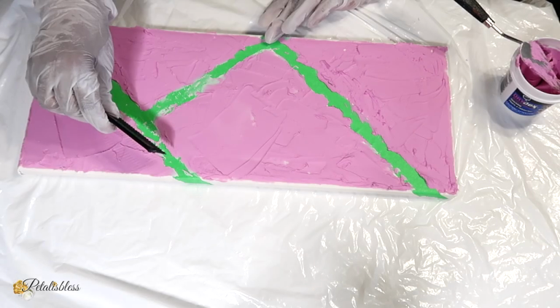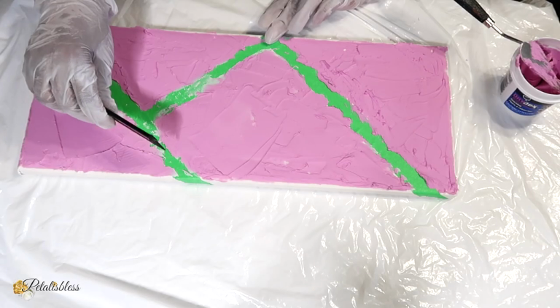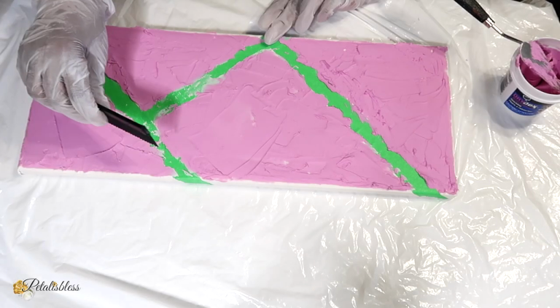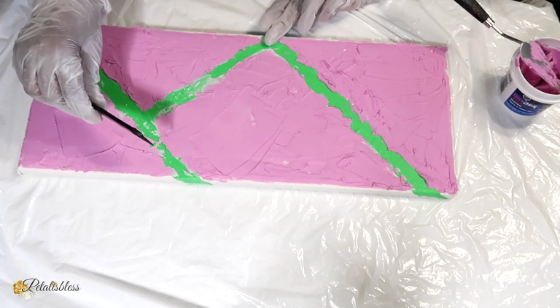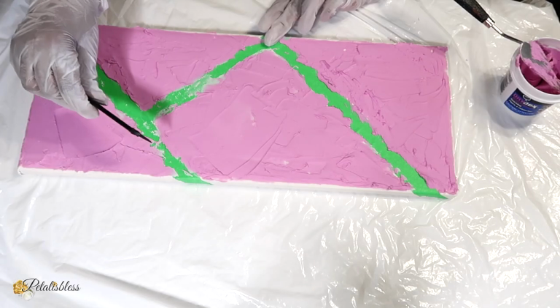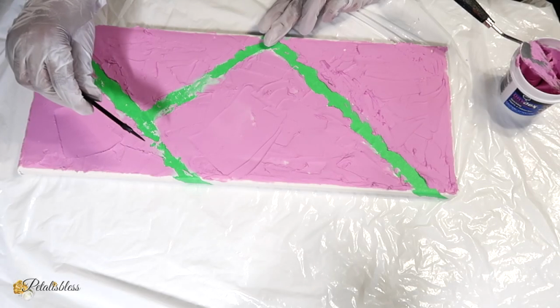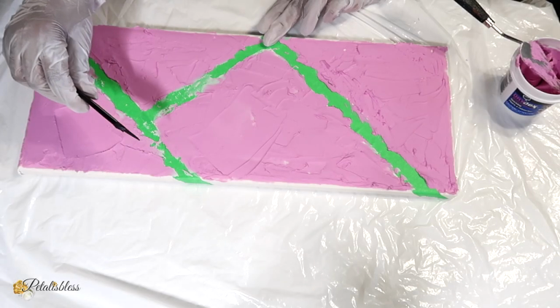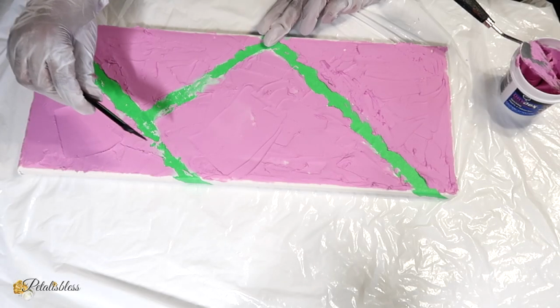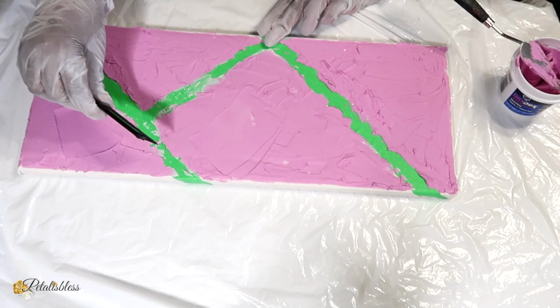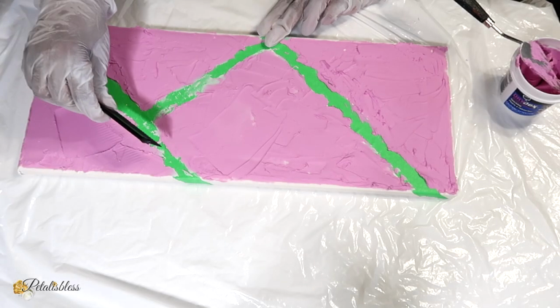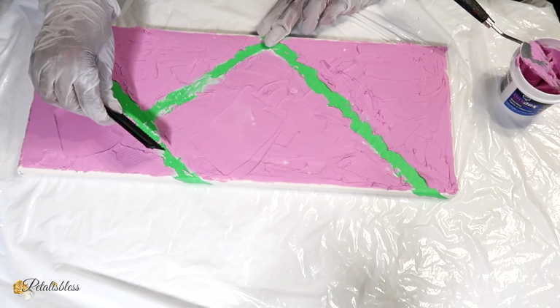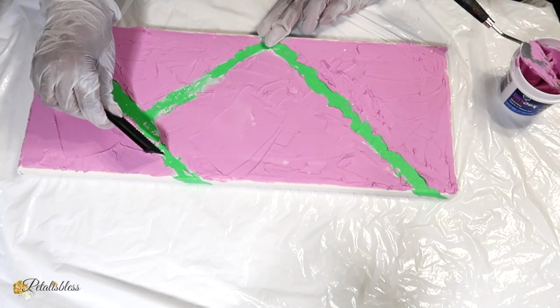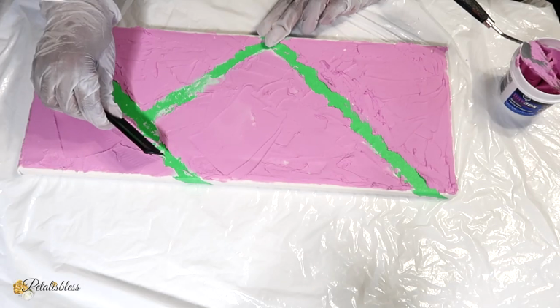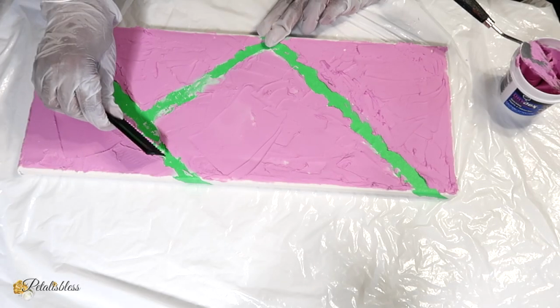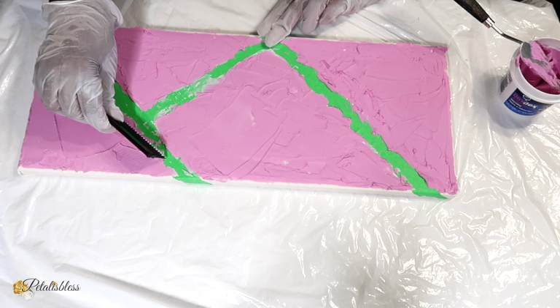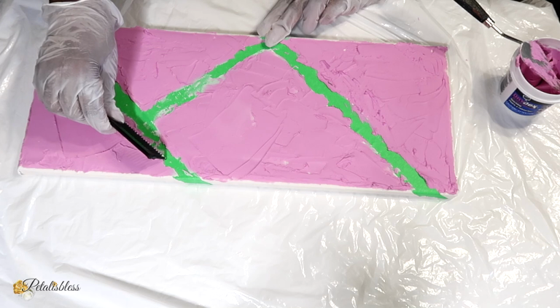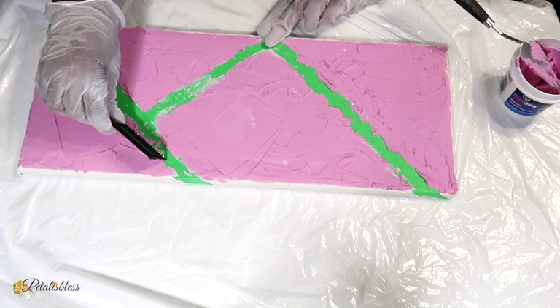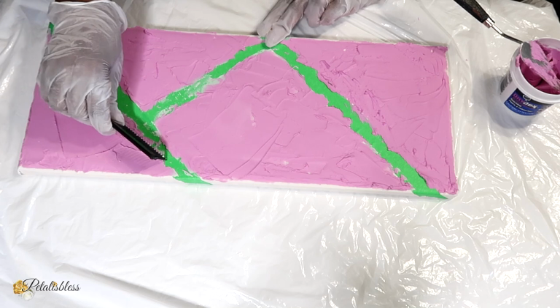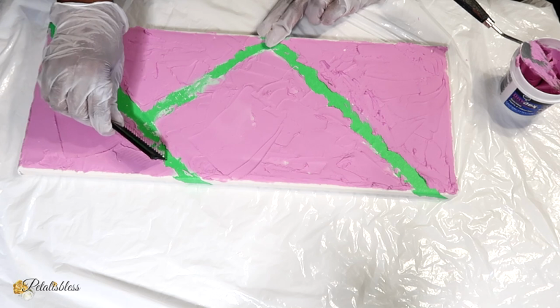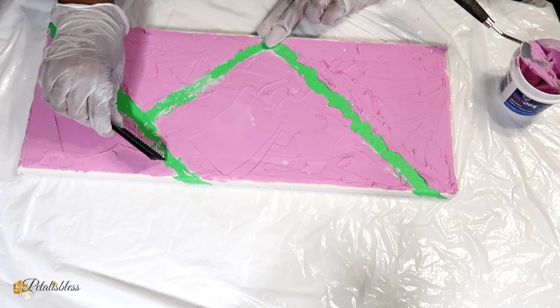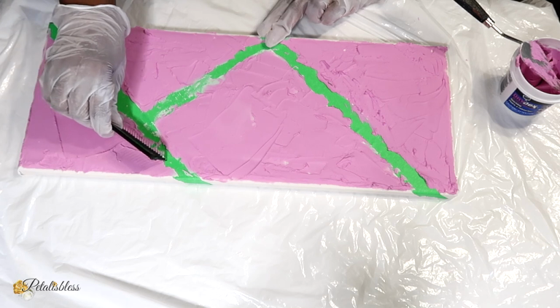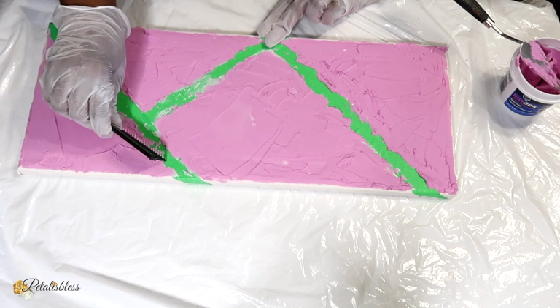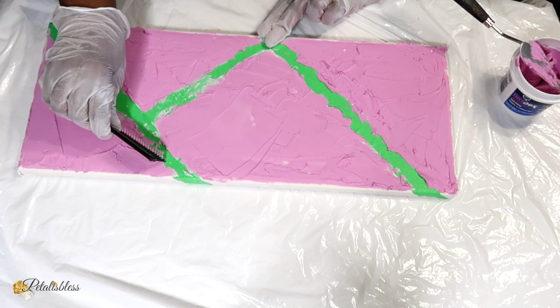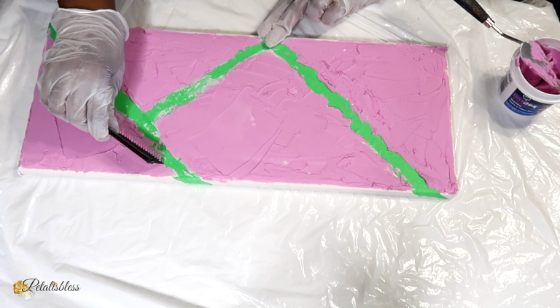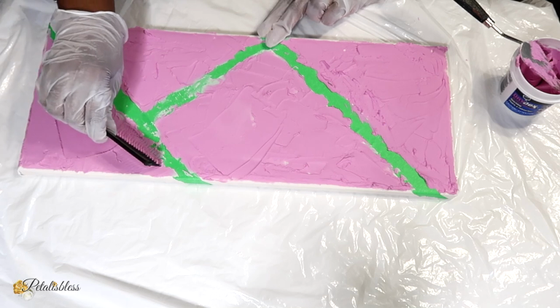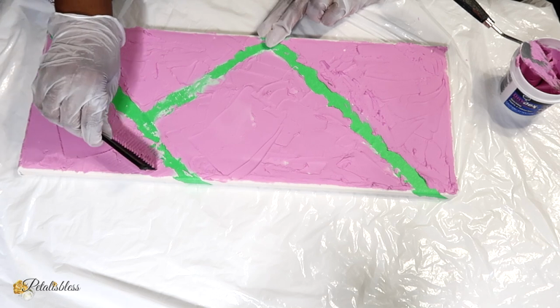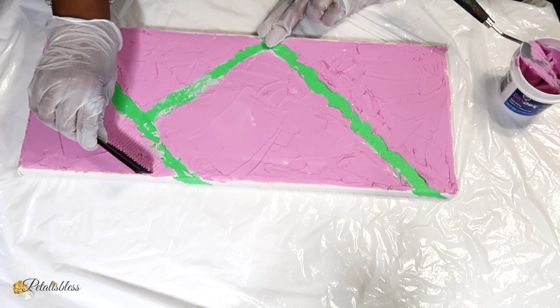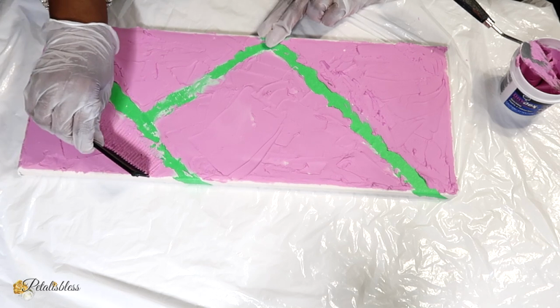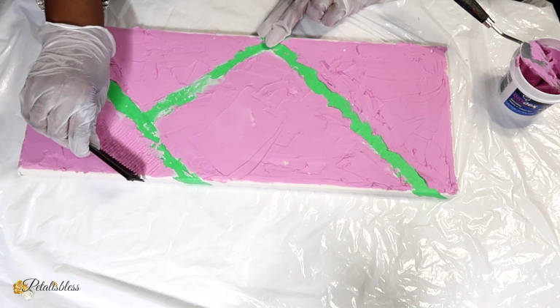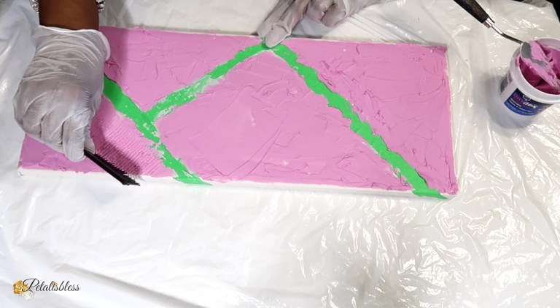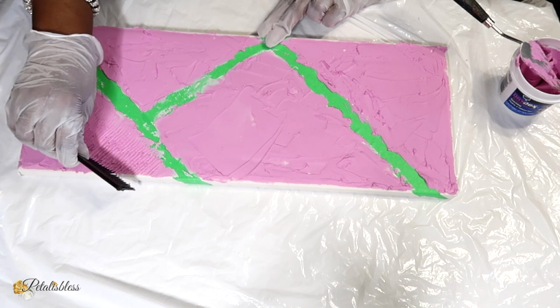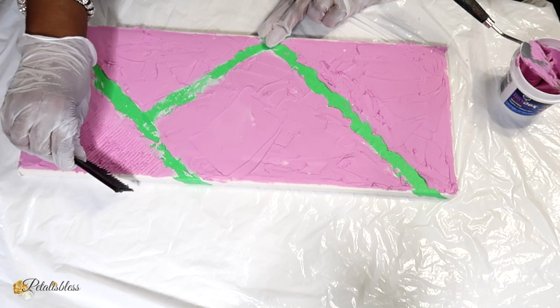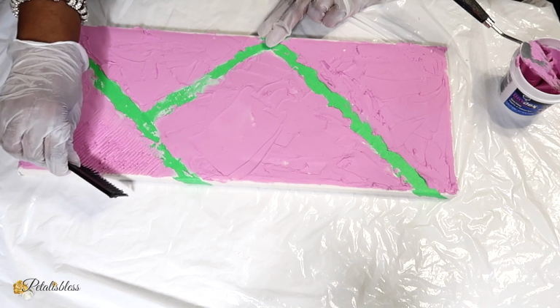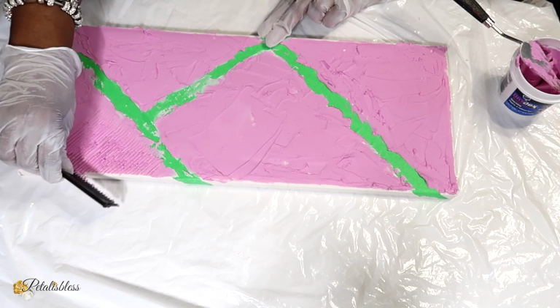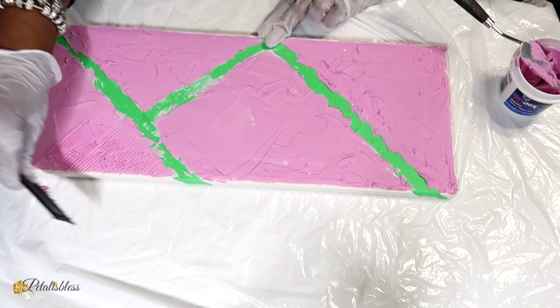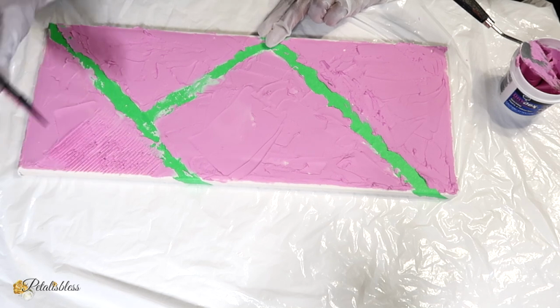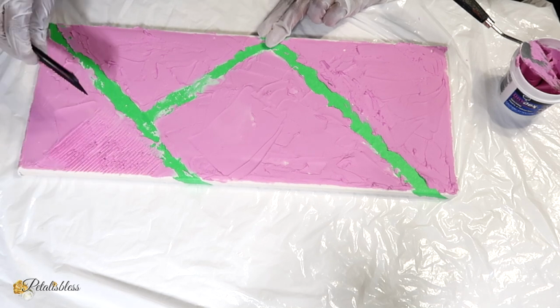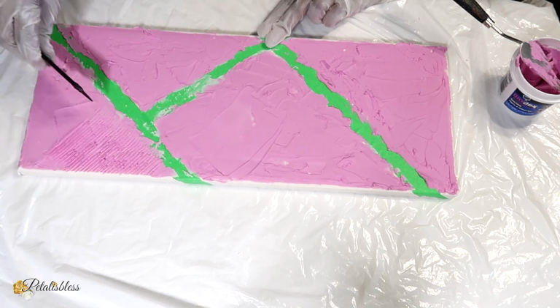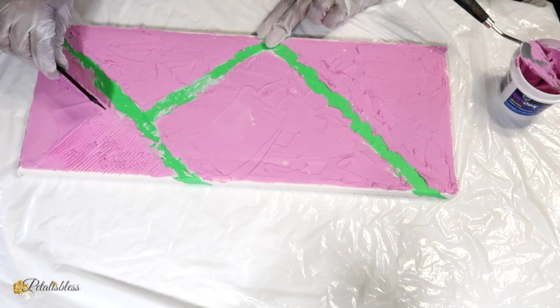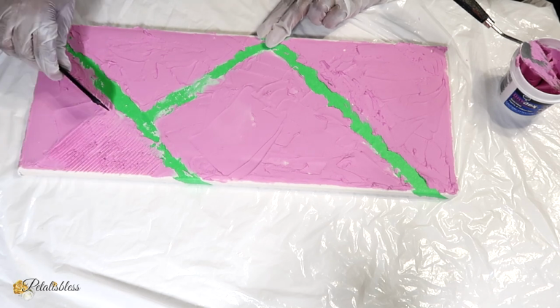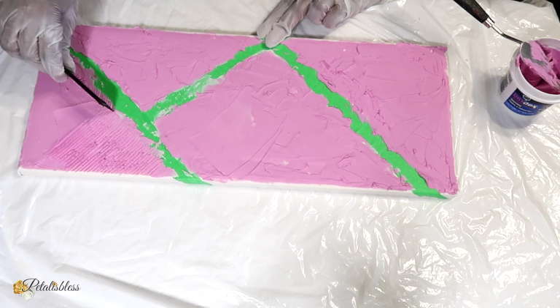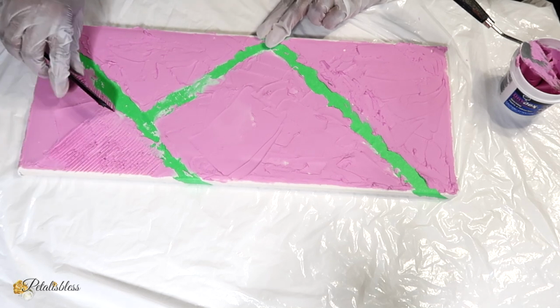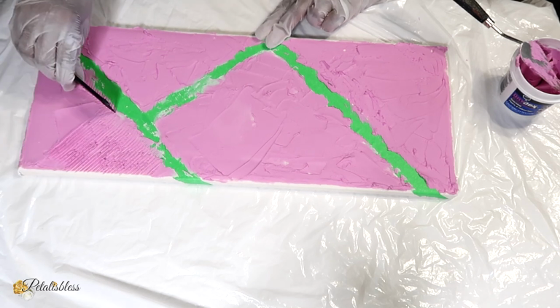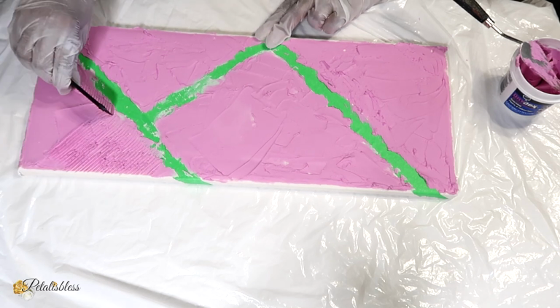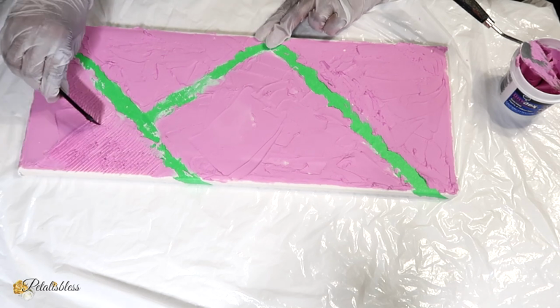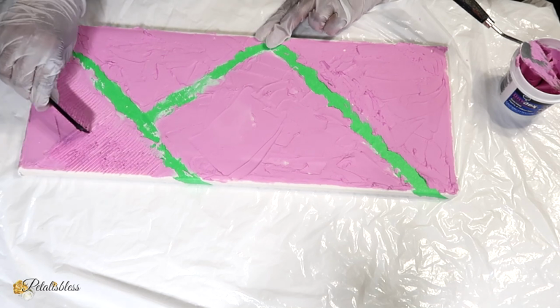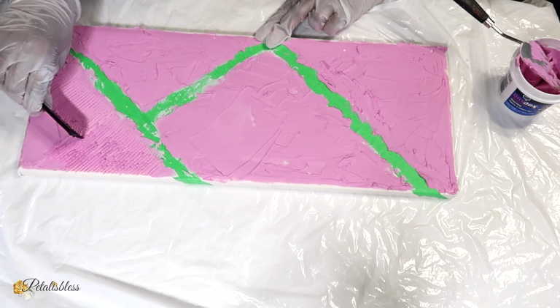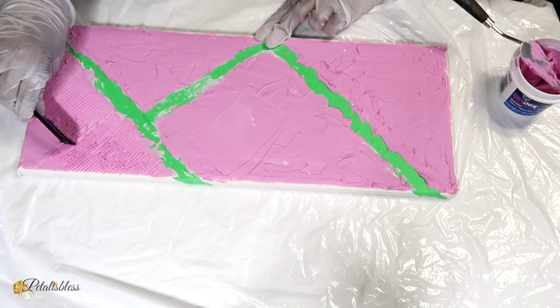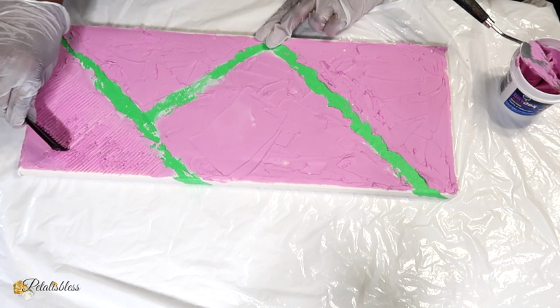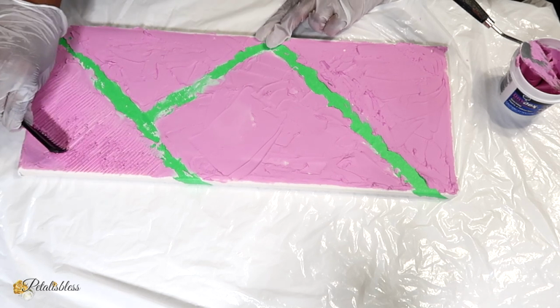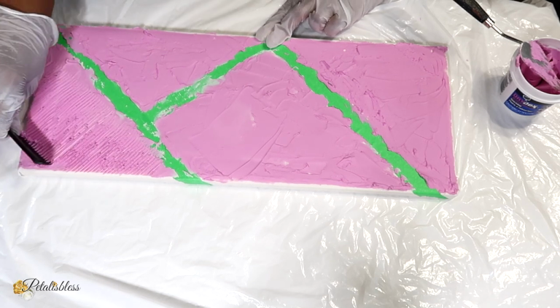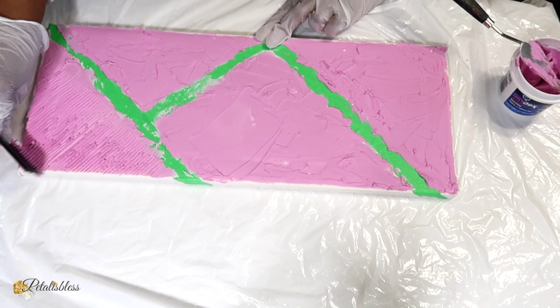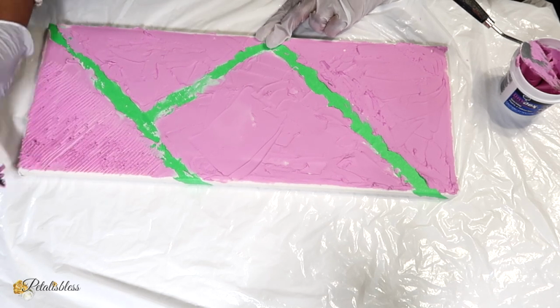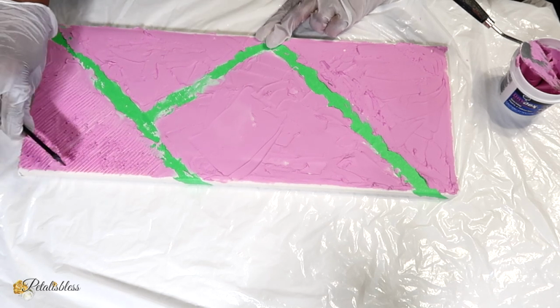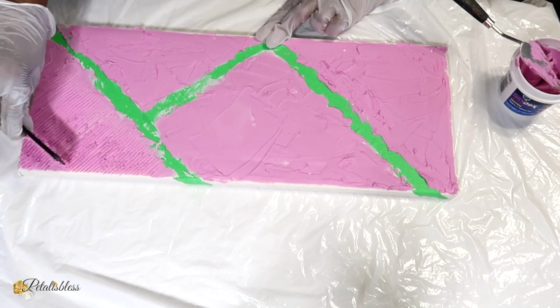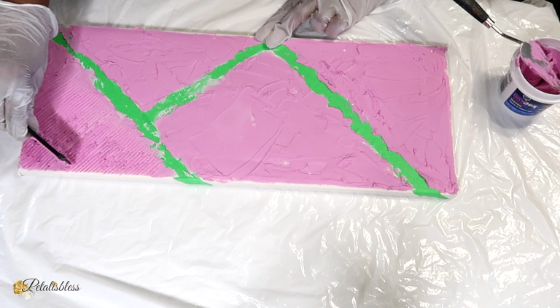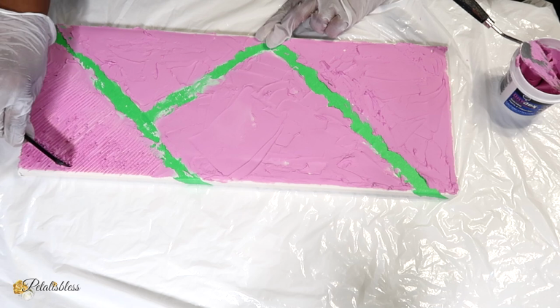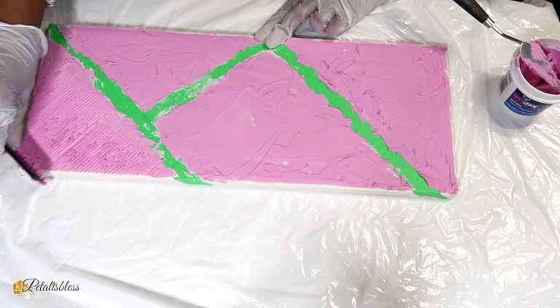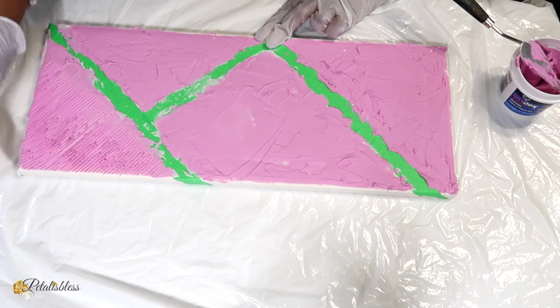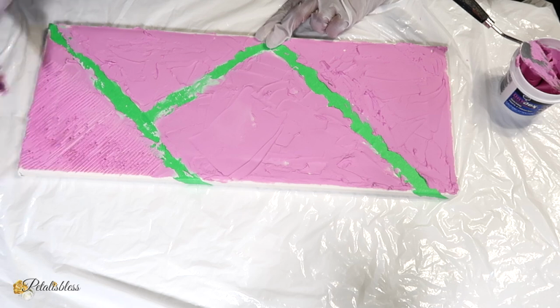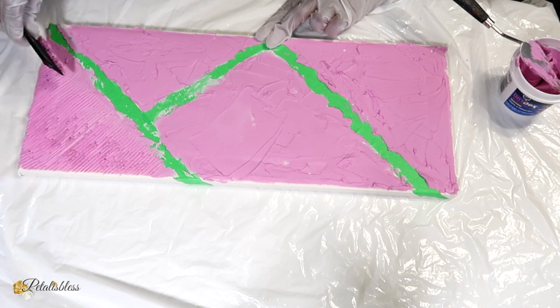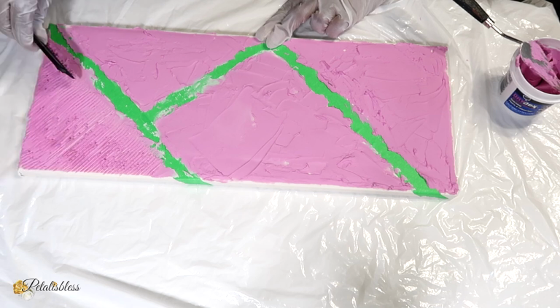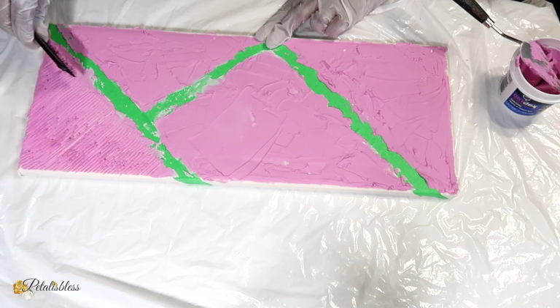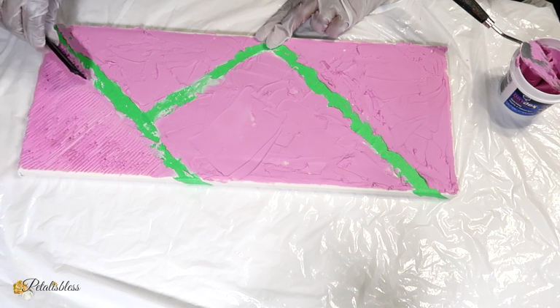And now that we've got everything all covered, I'll be using the comb and adding some texture to our canvas. Let's go!